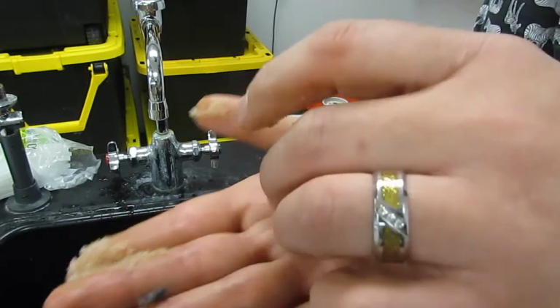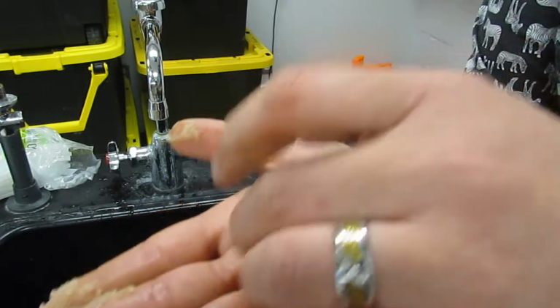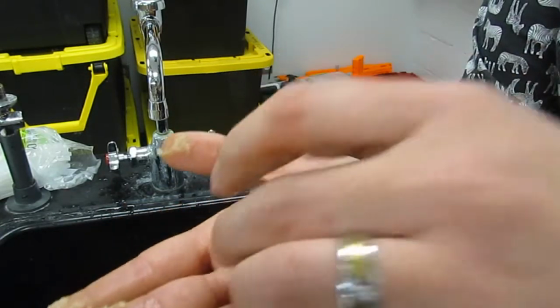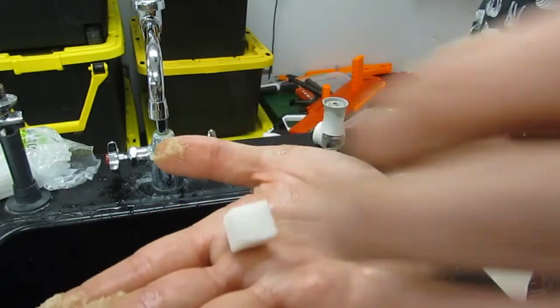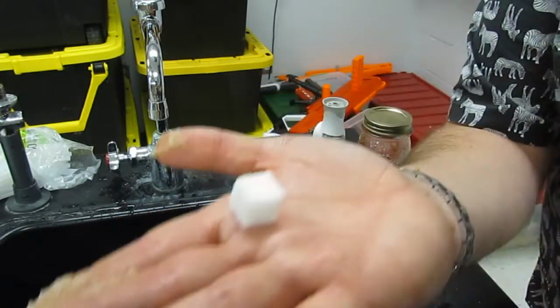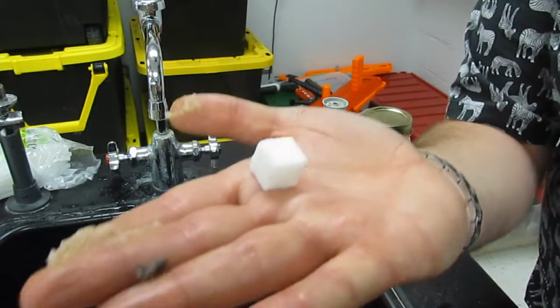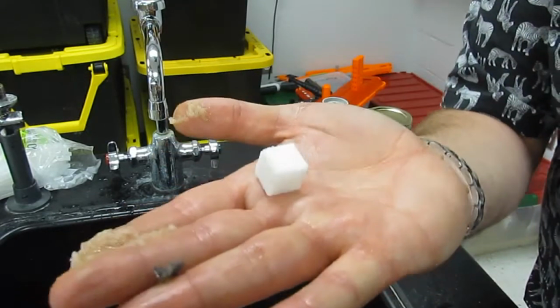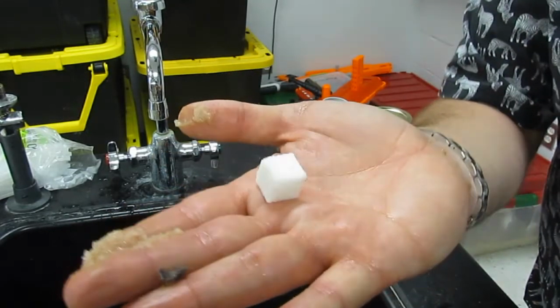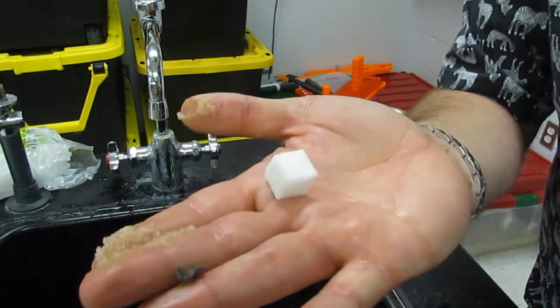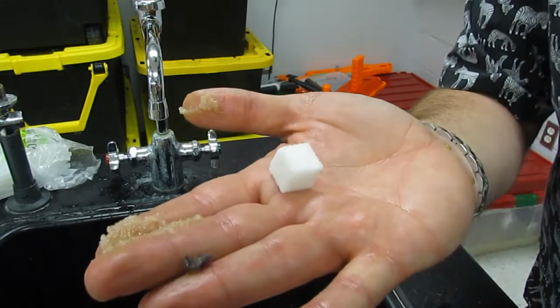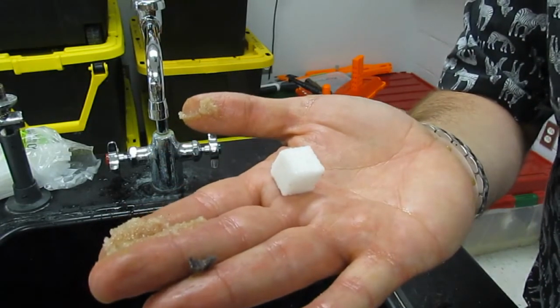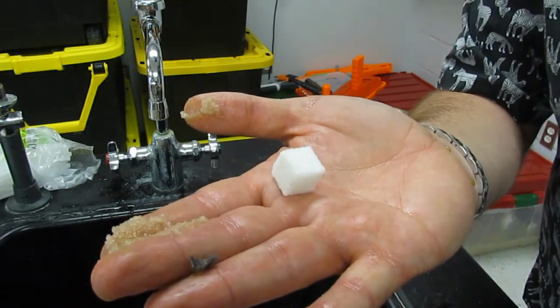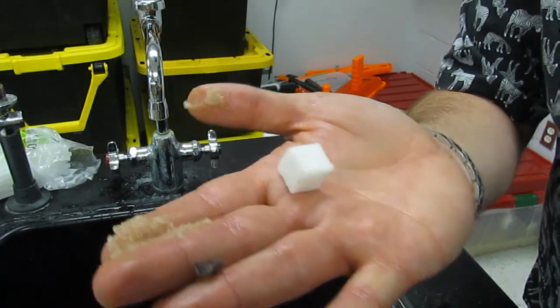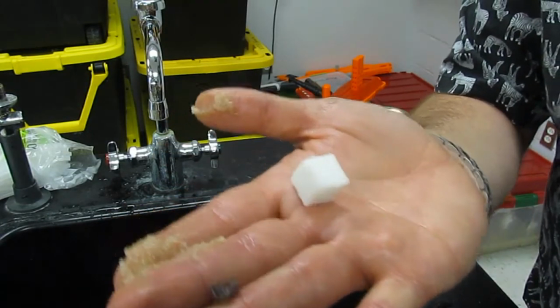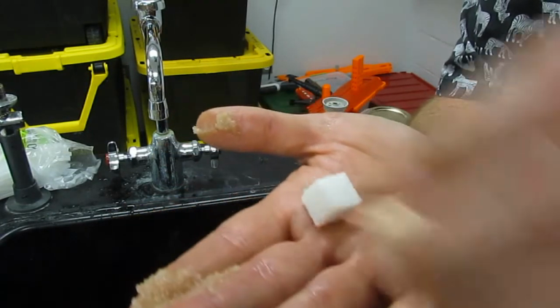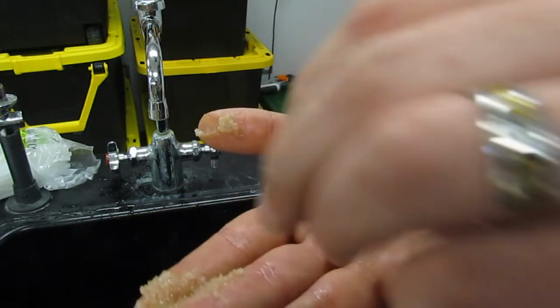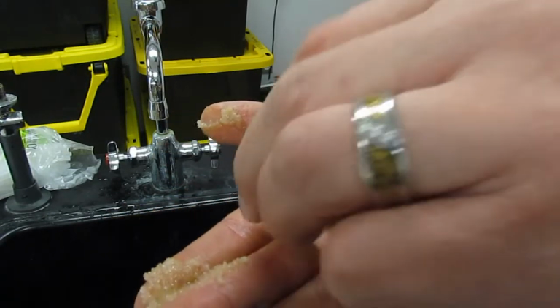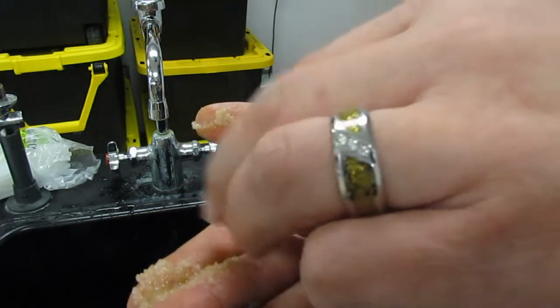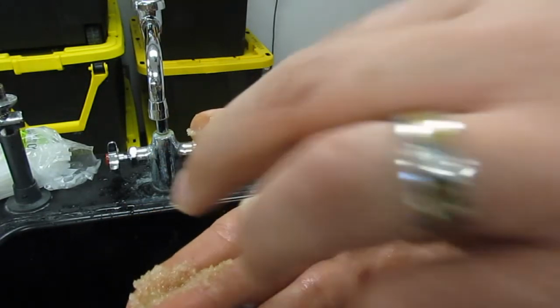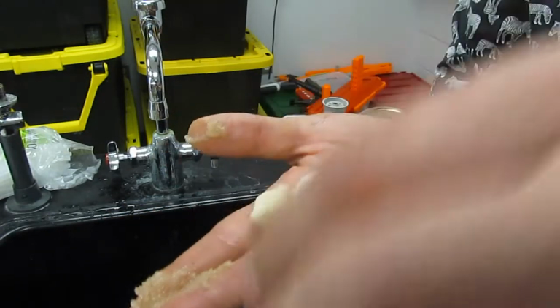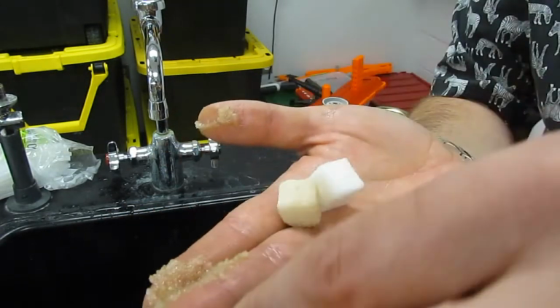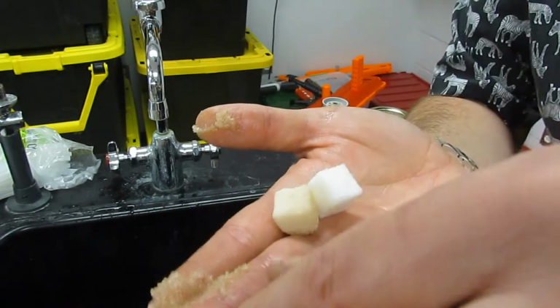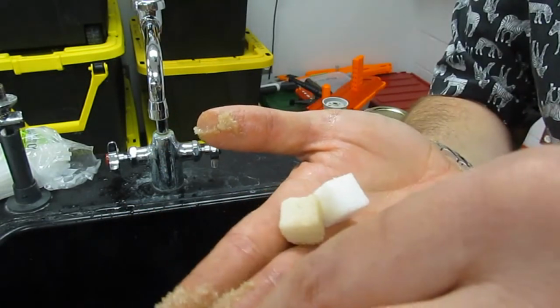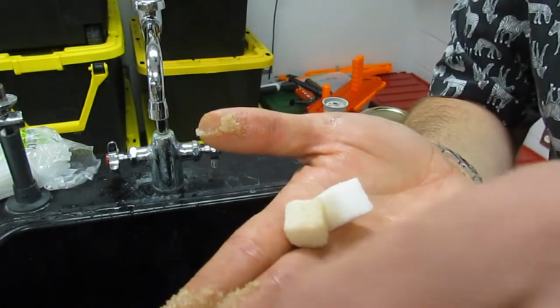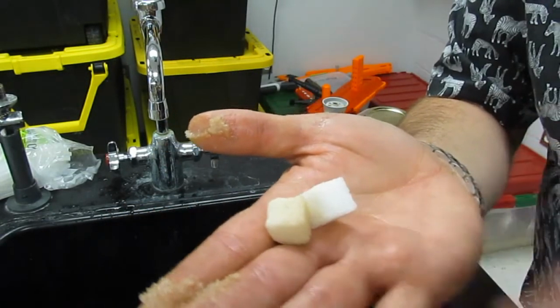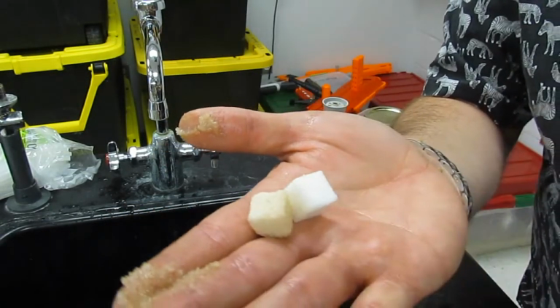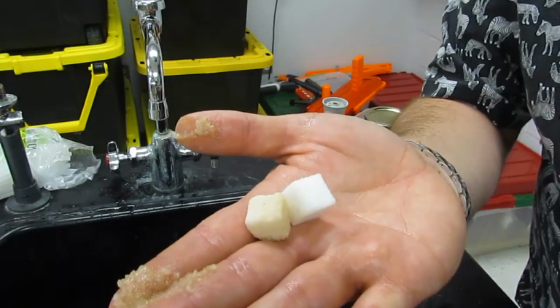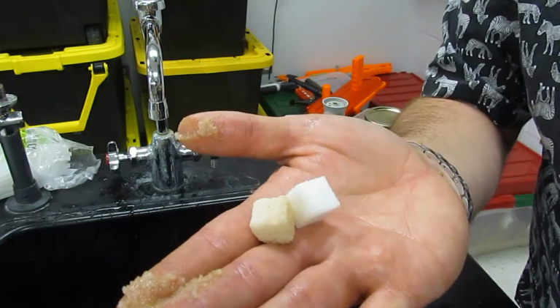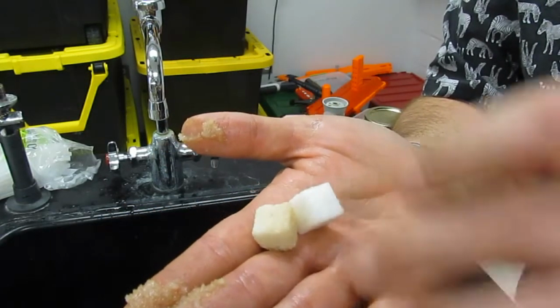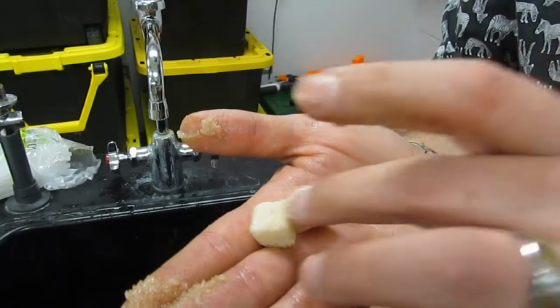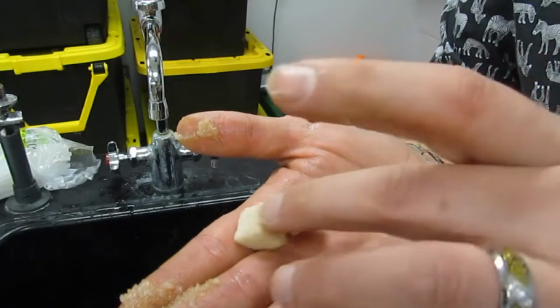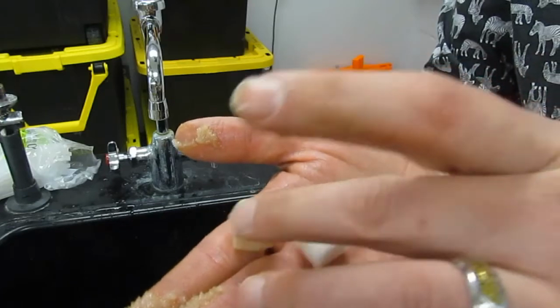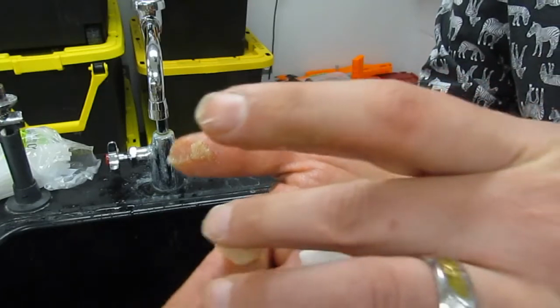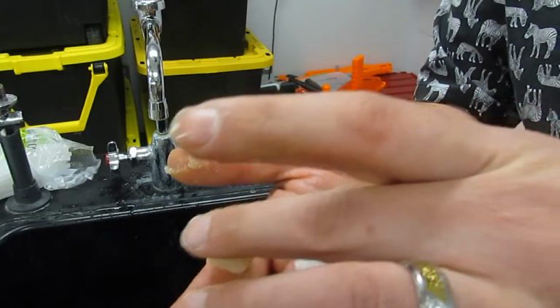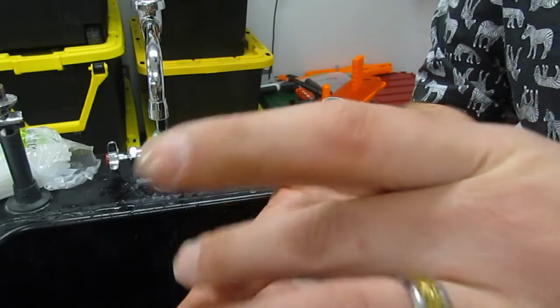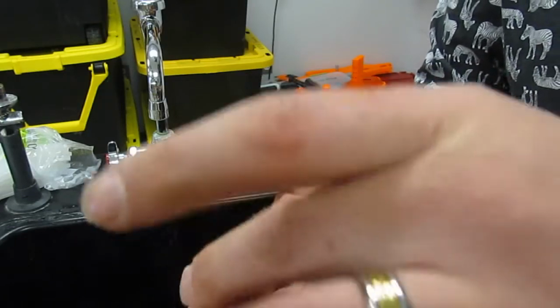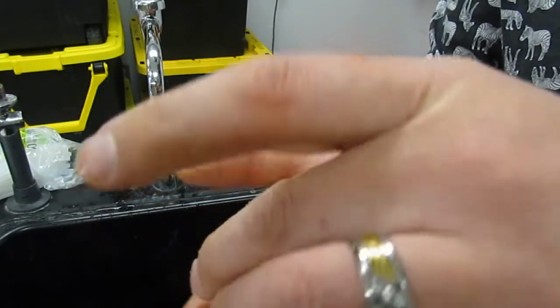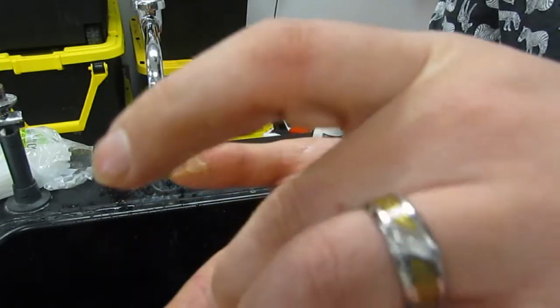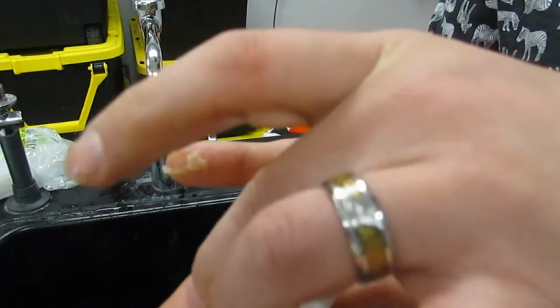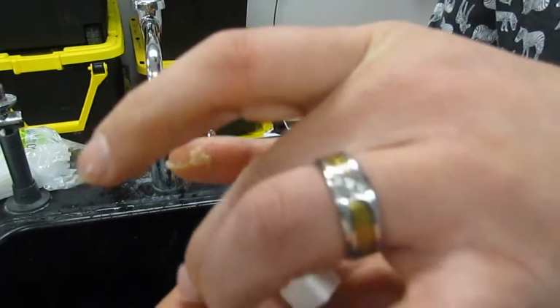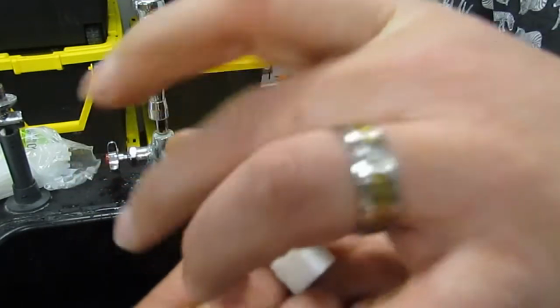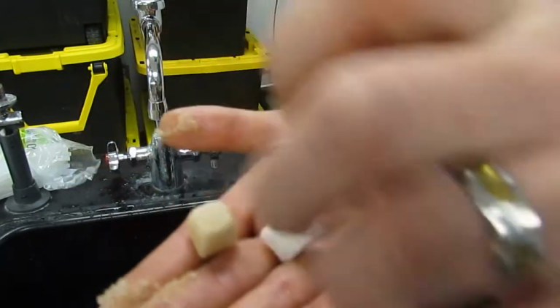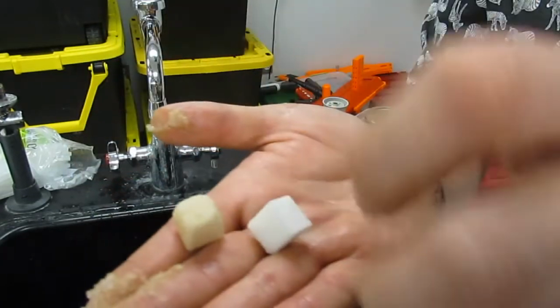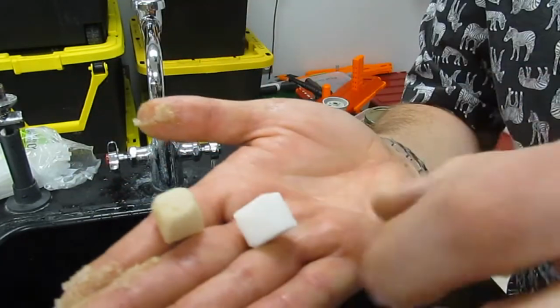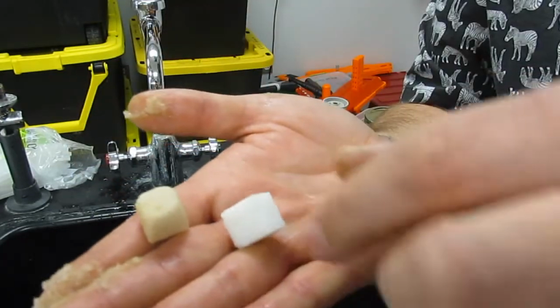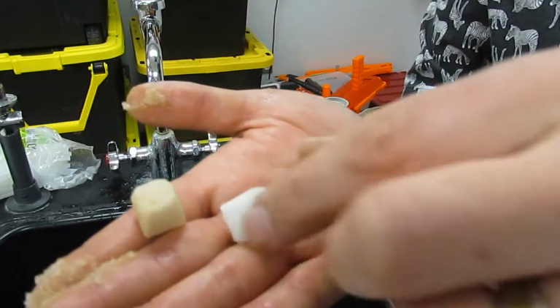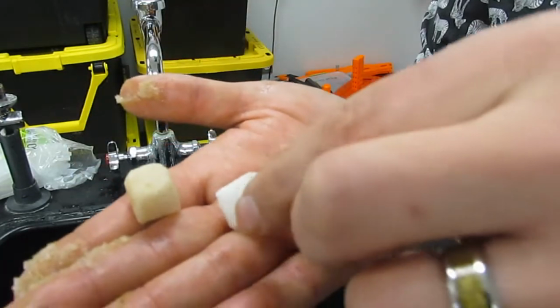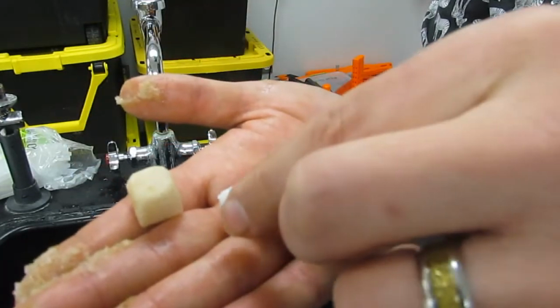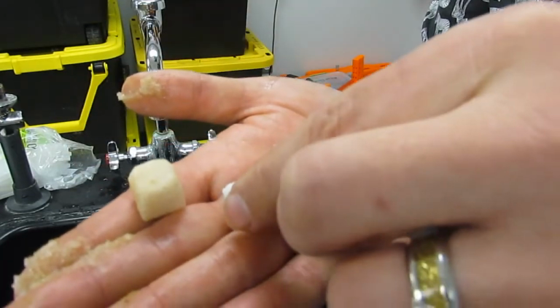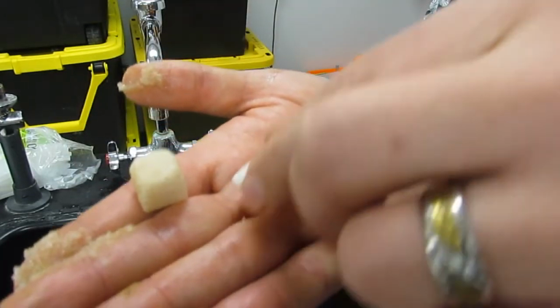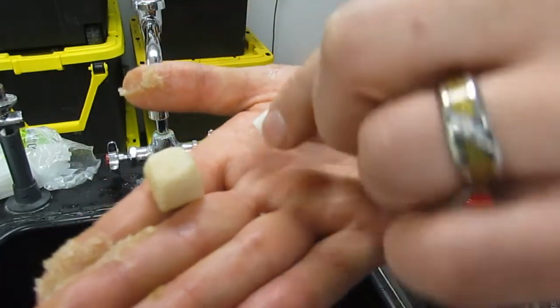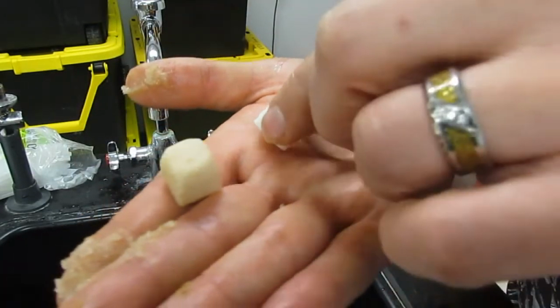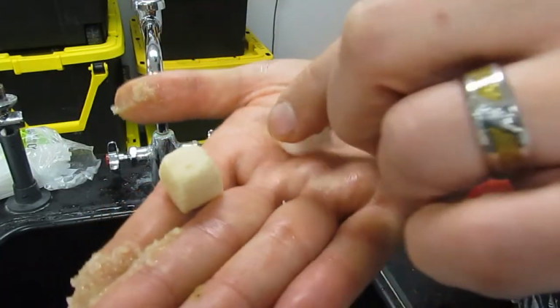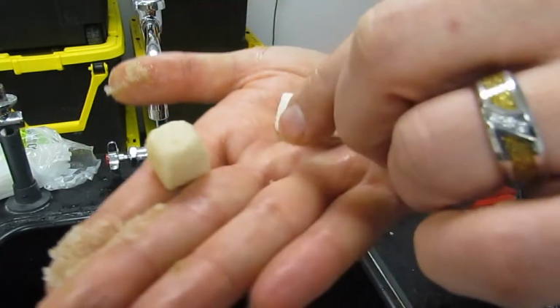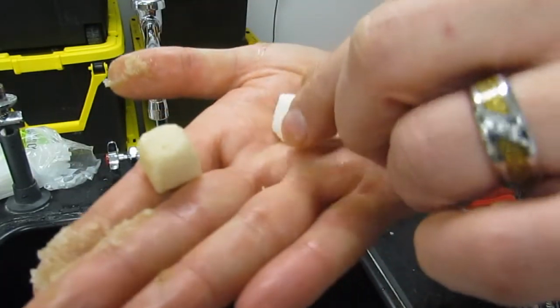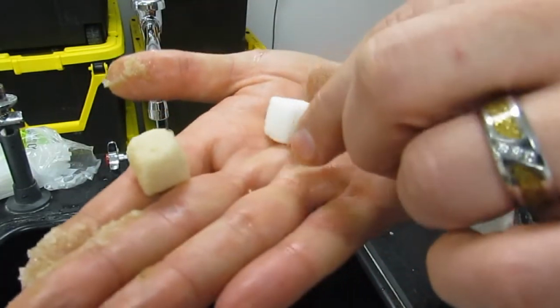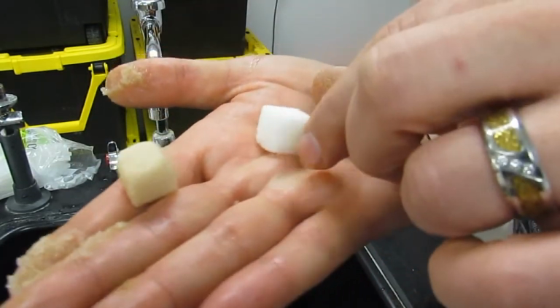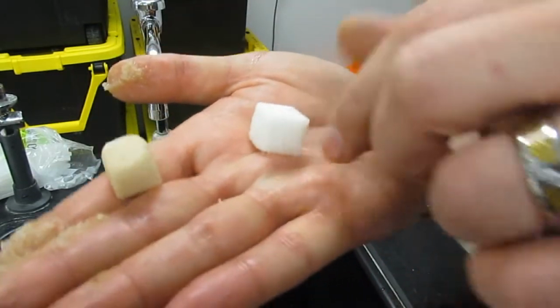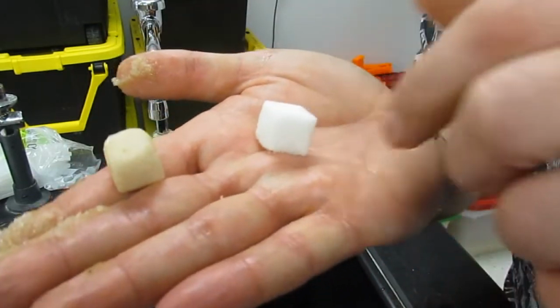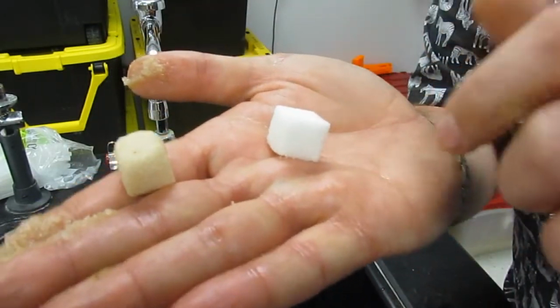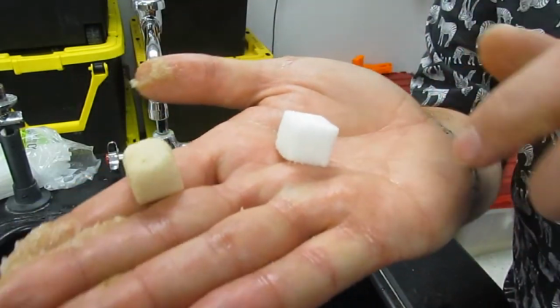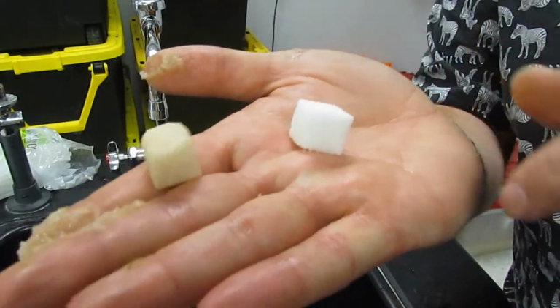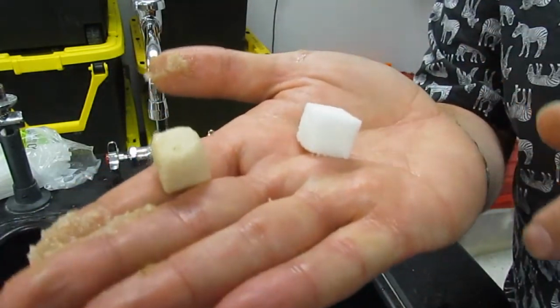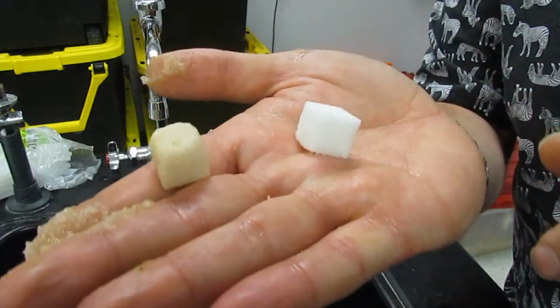To compare, here's a sugar cube right out of the box and one of the rounded sugar cubes from the first part of the experiment.